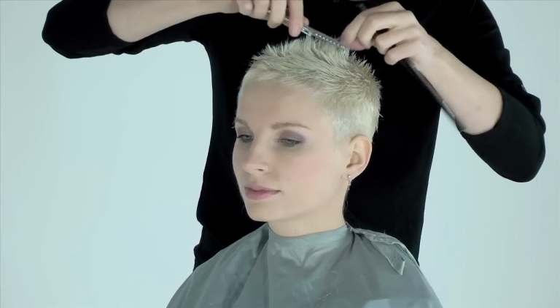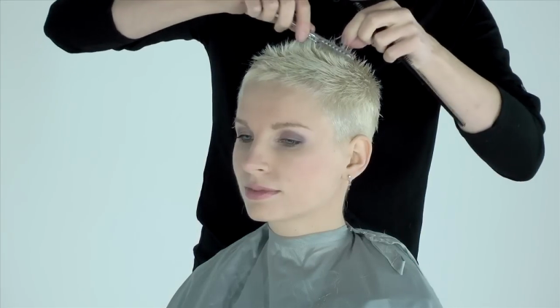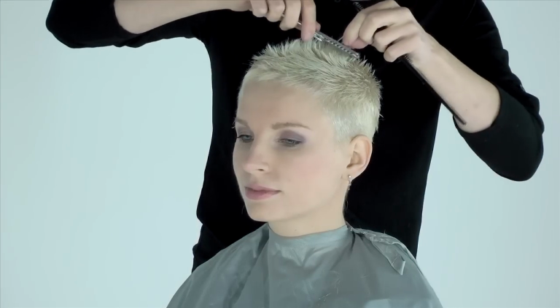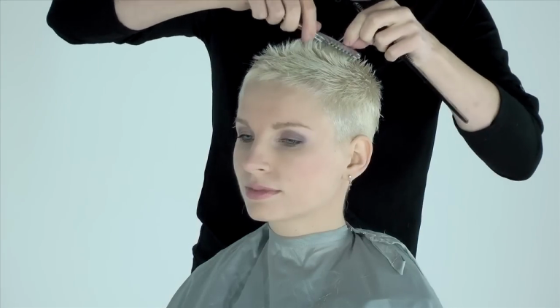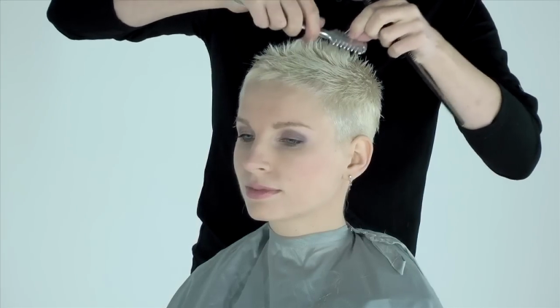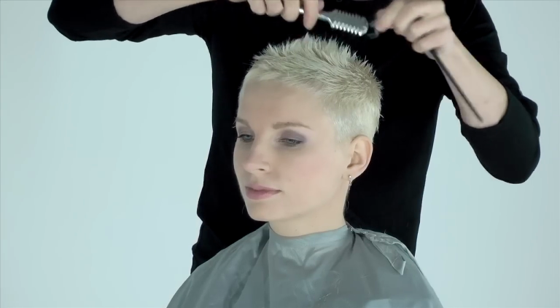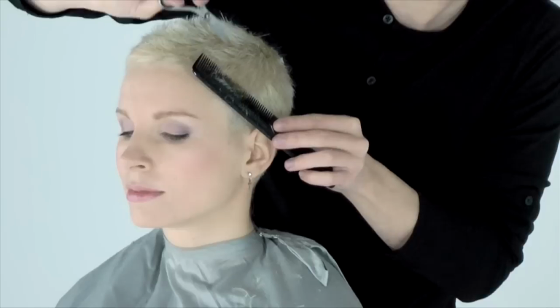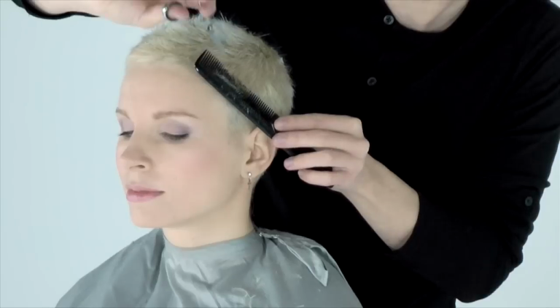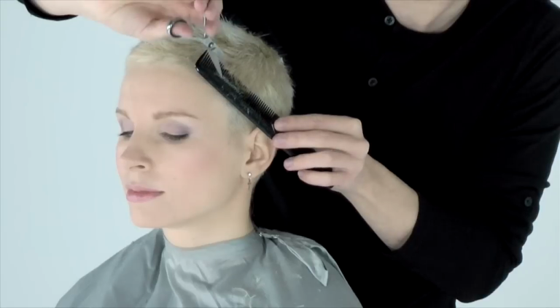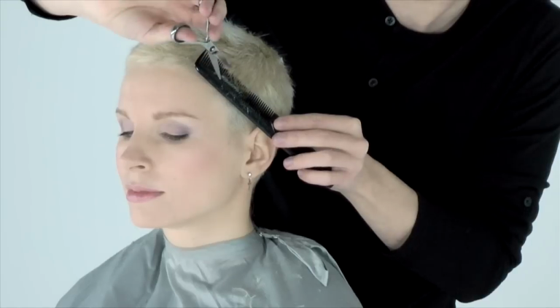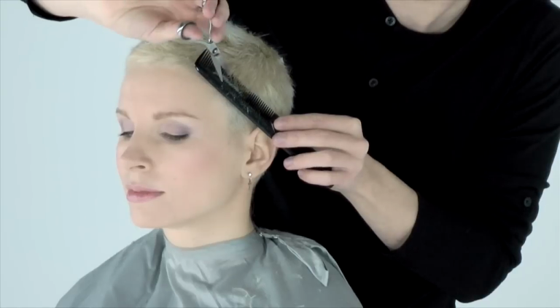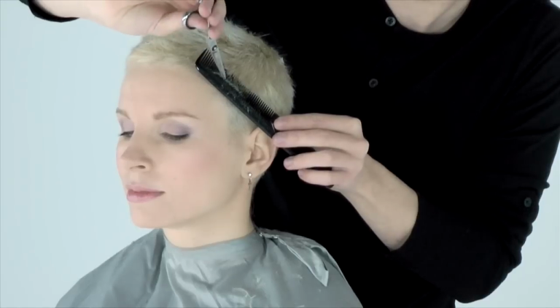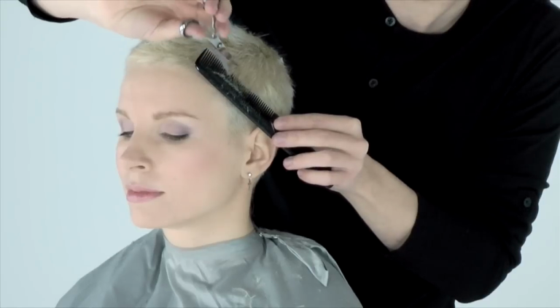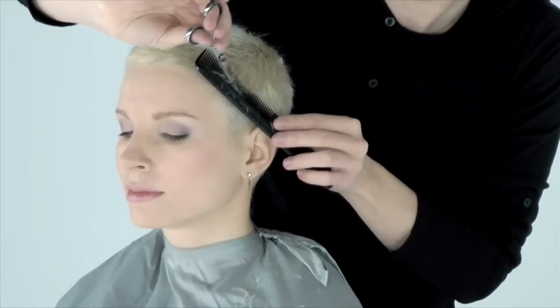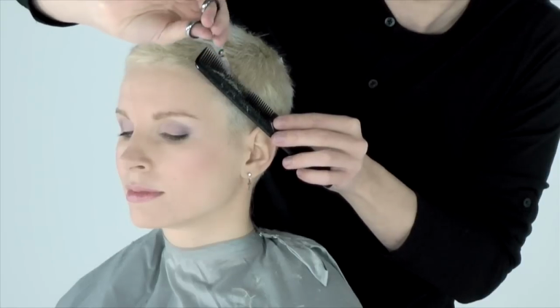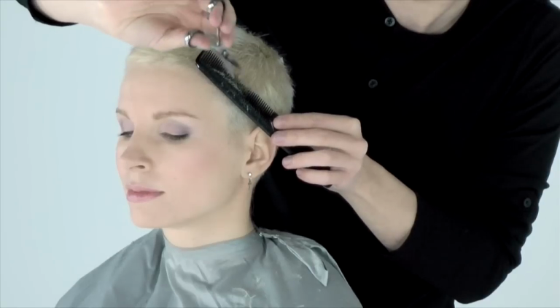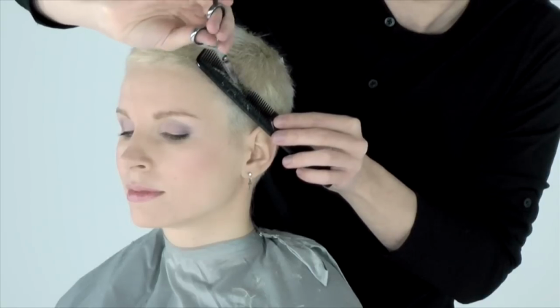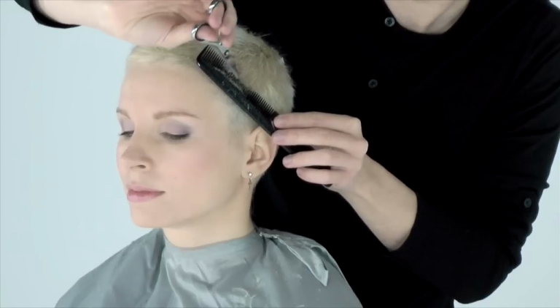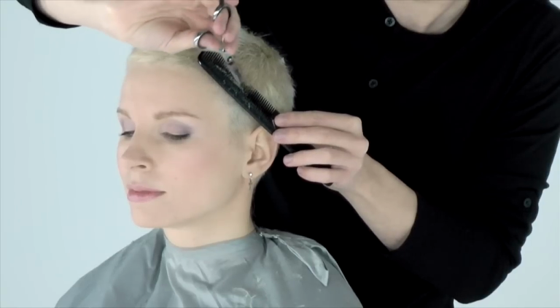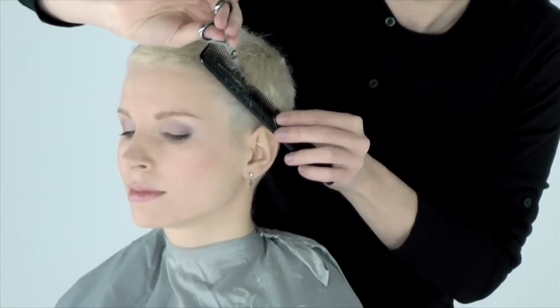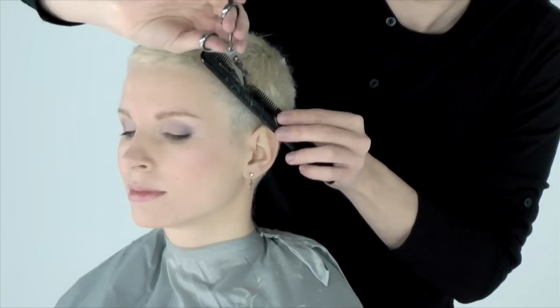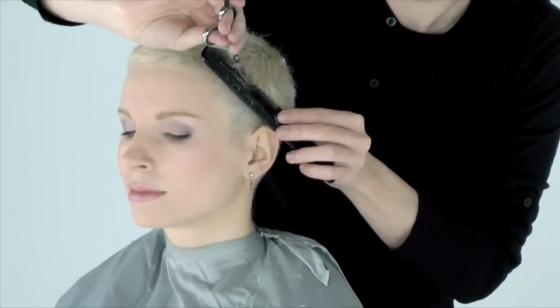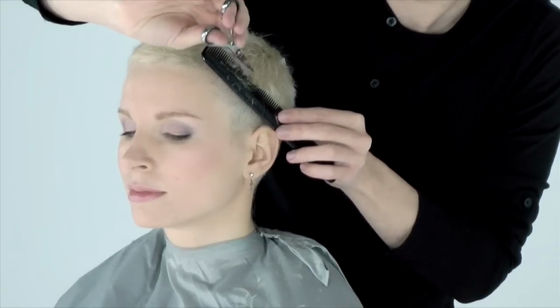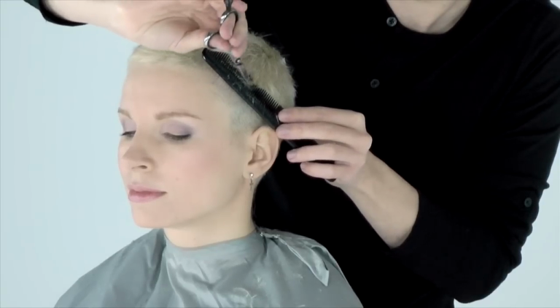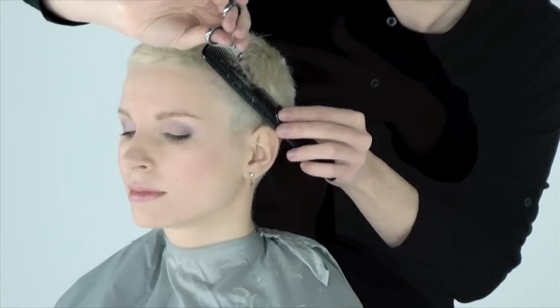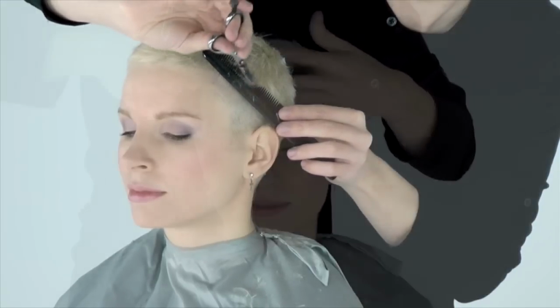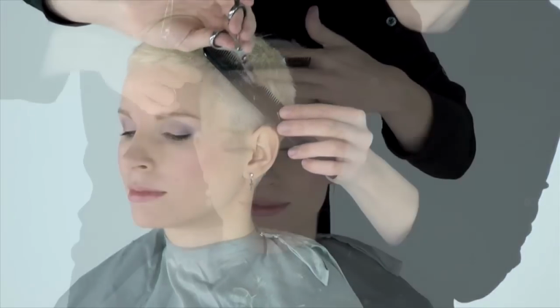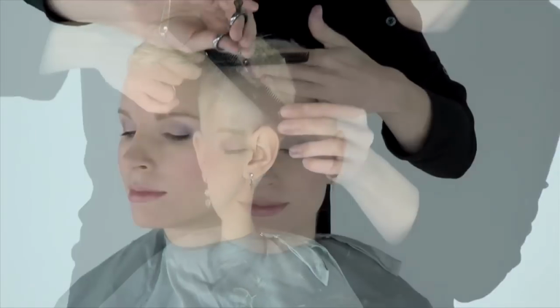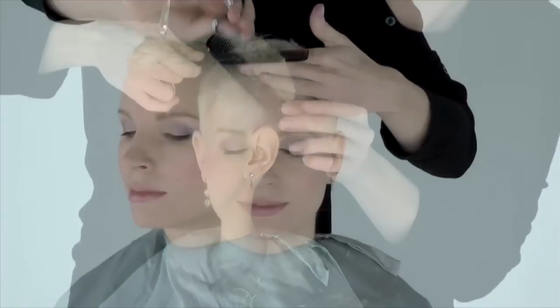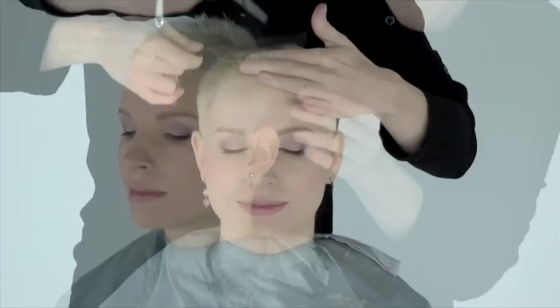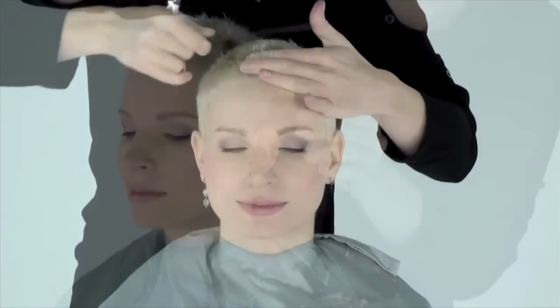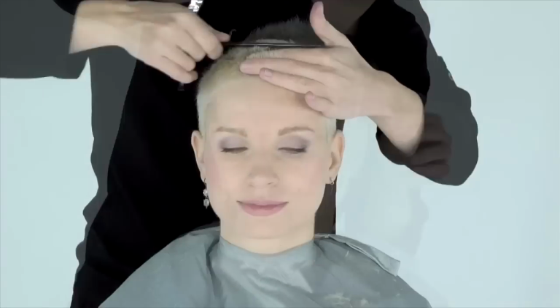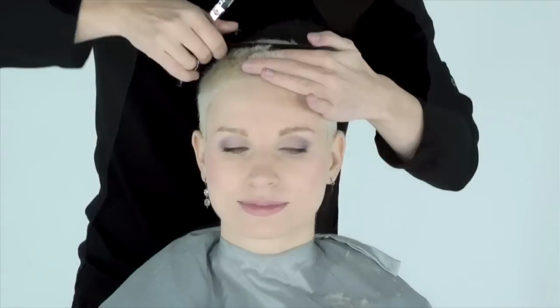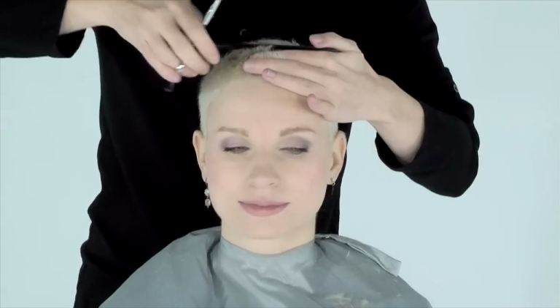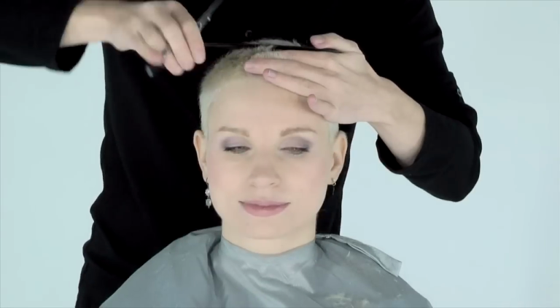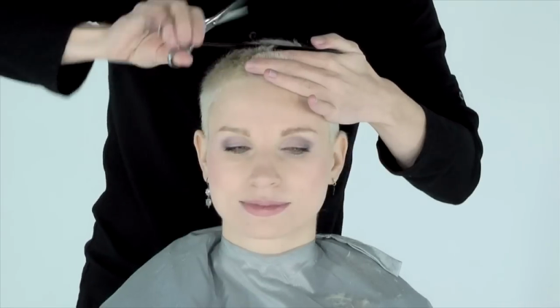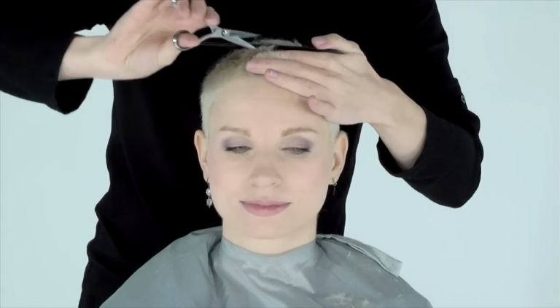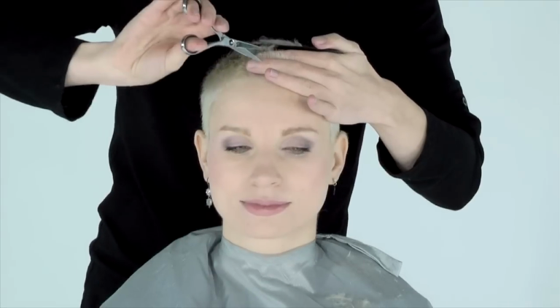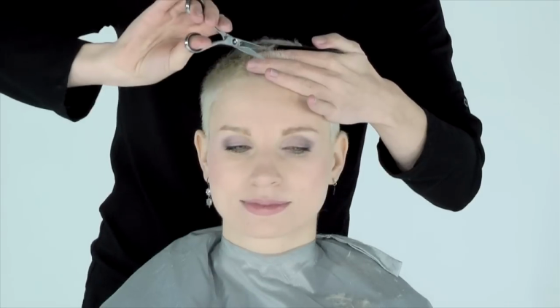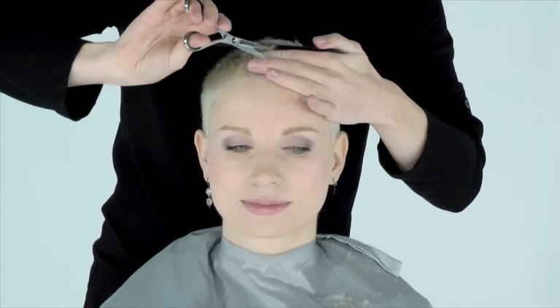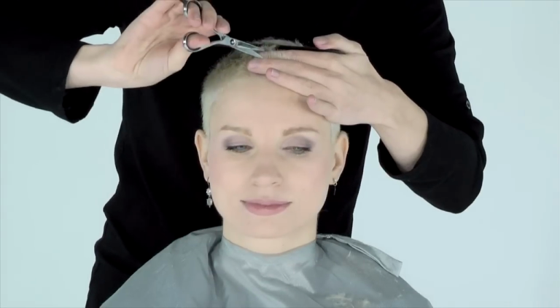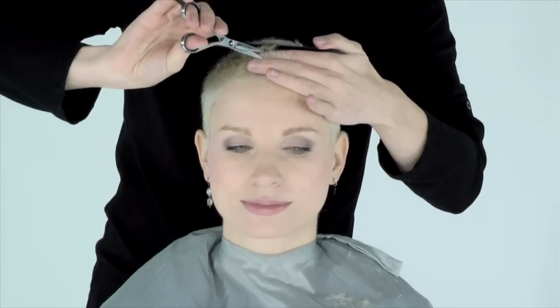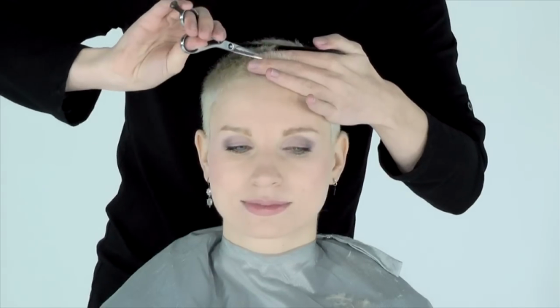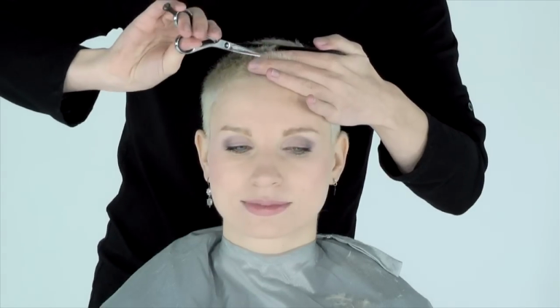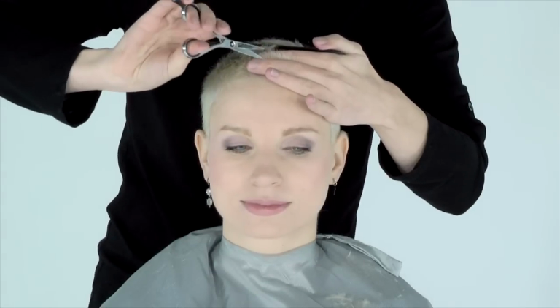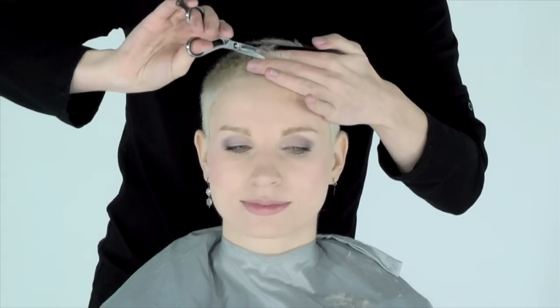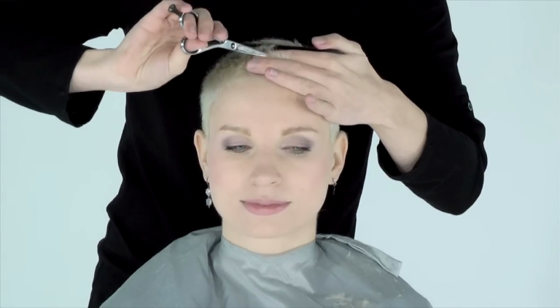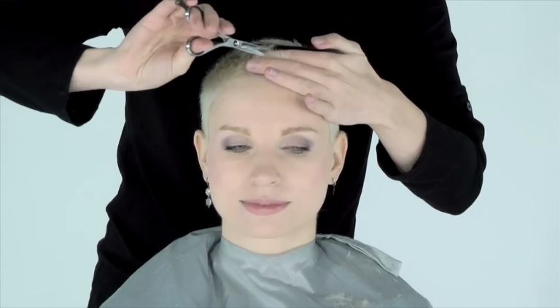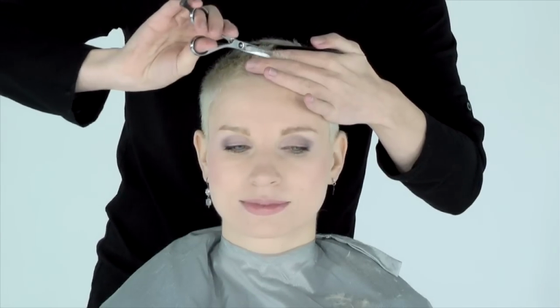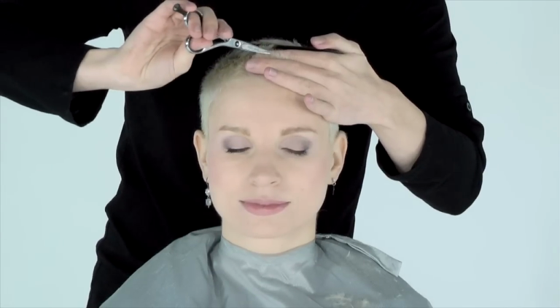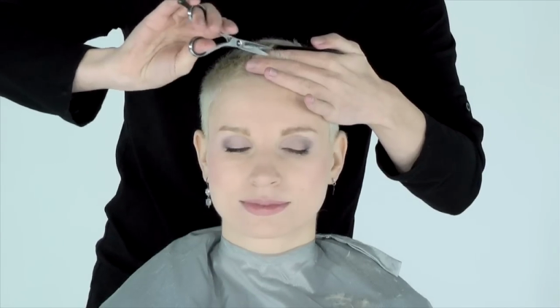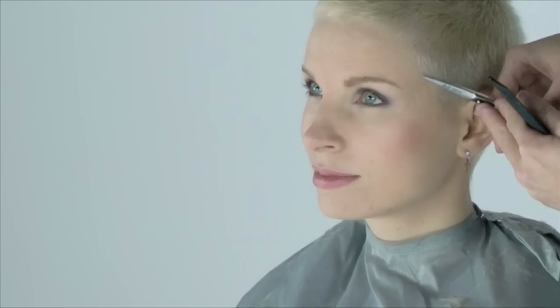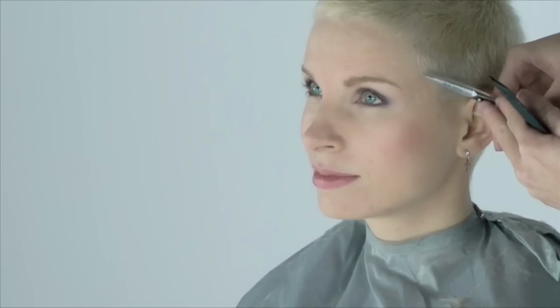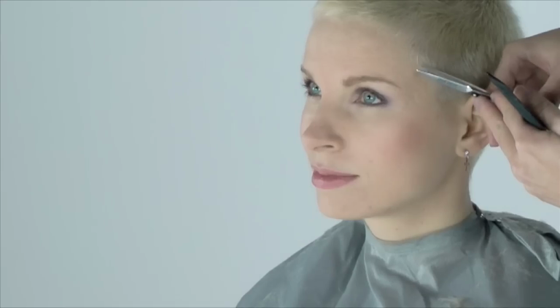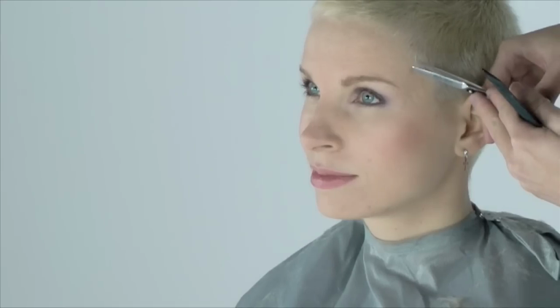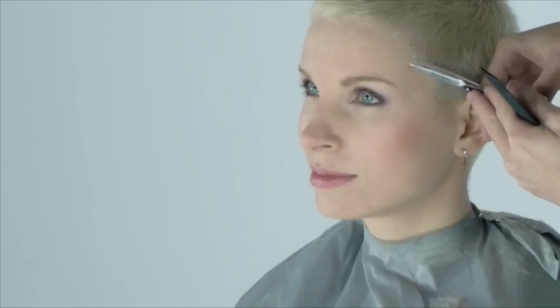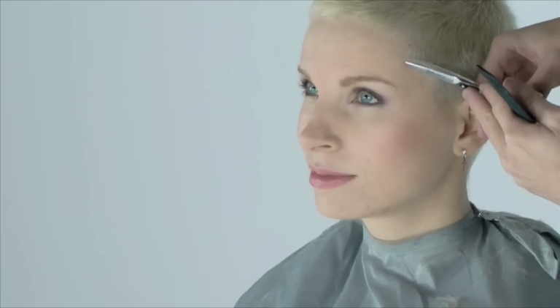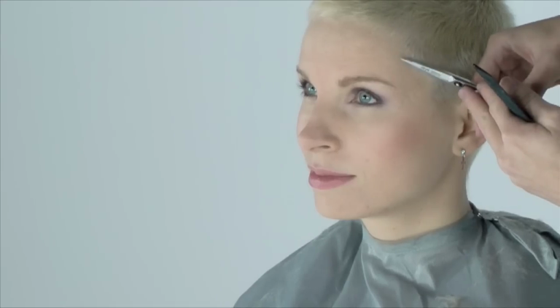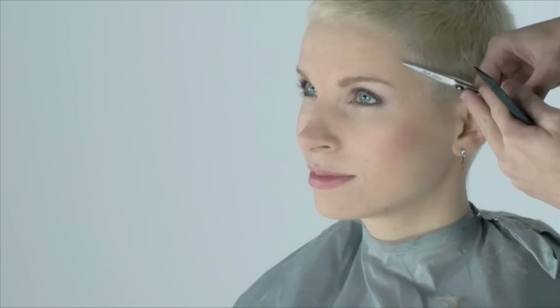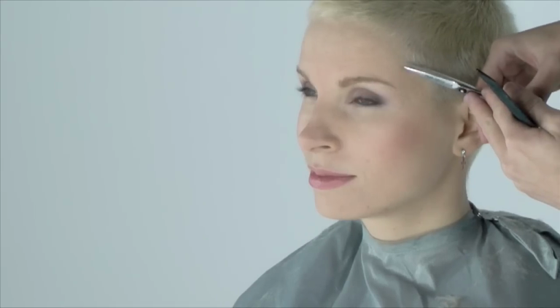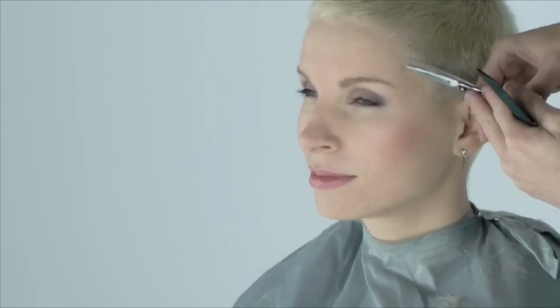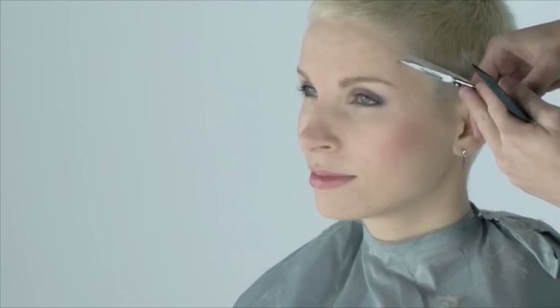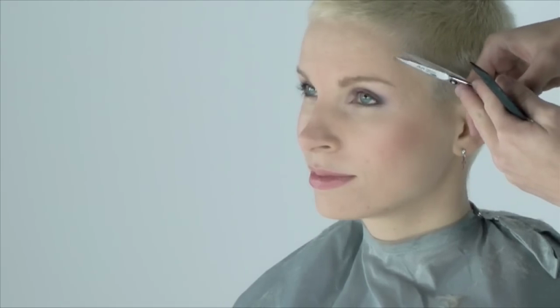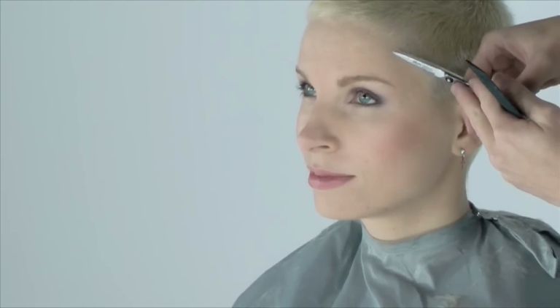The next step is to chip into the hair with the scissors to seal the ends, tighten the shape and trim the hair even shorter.